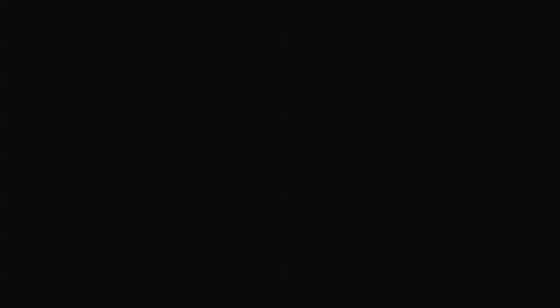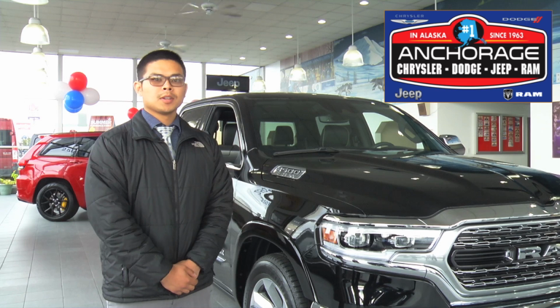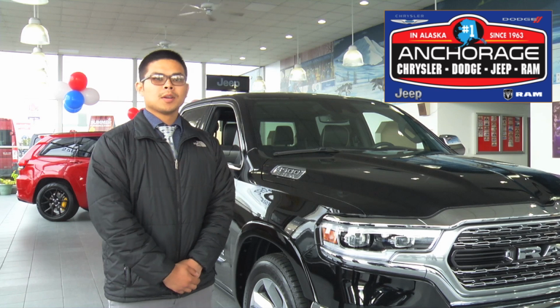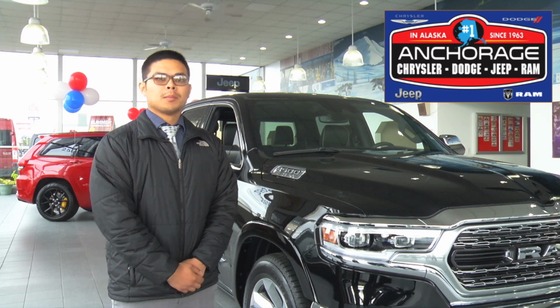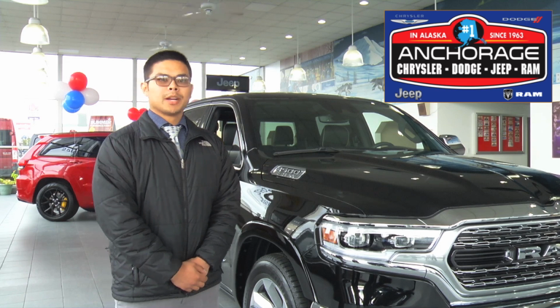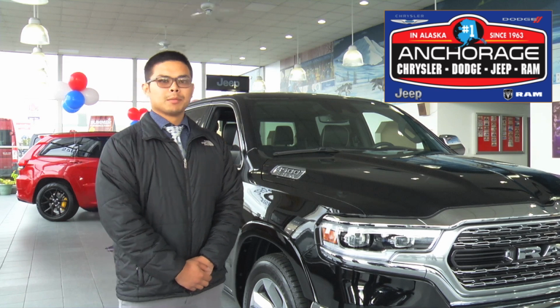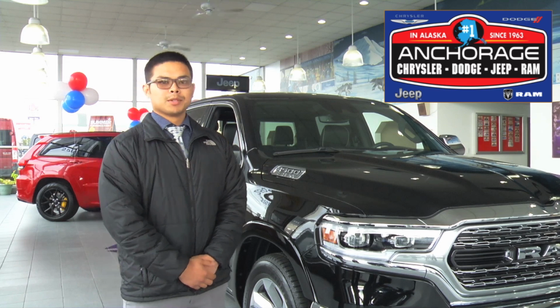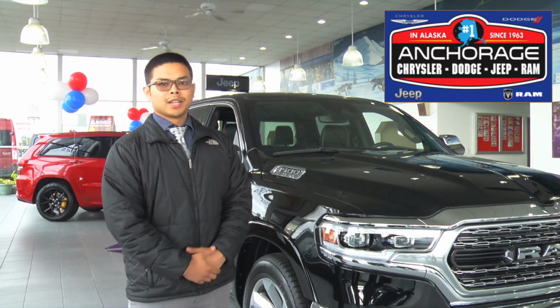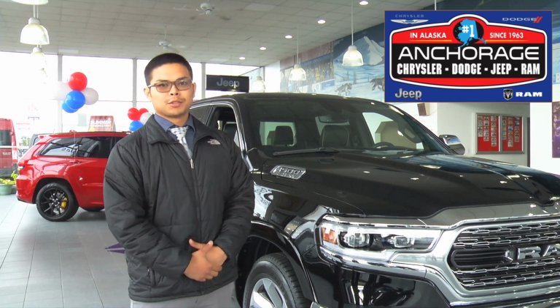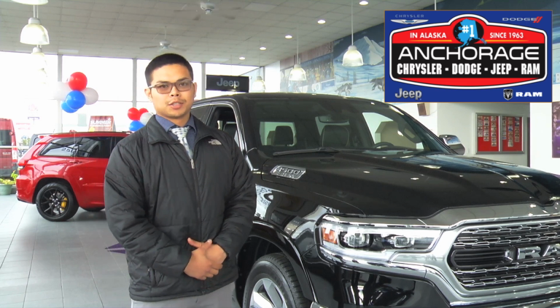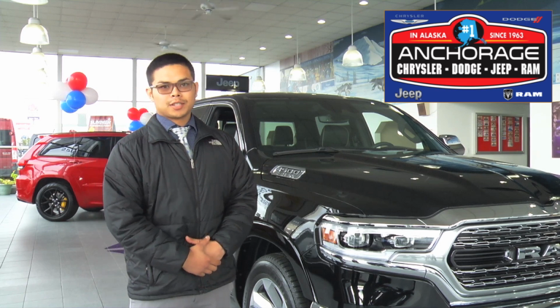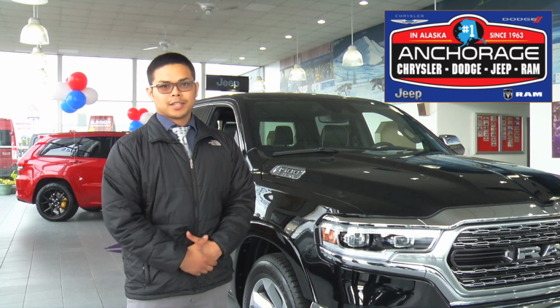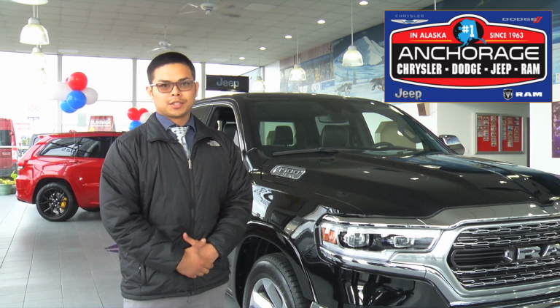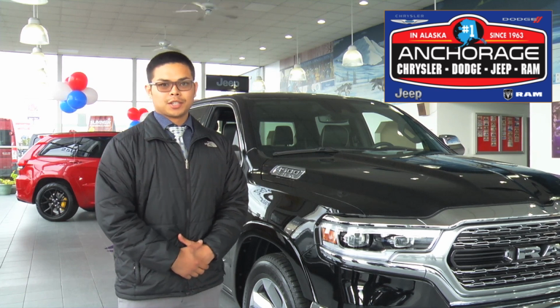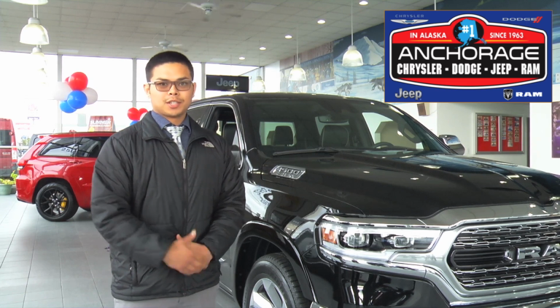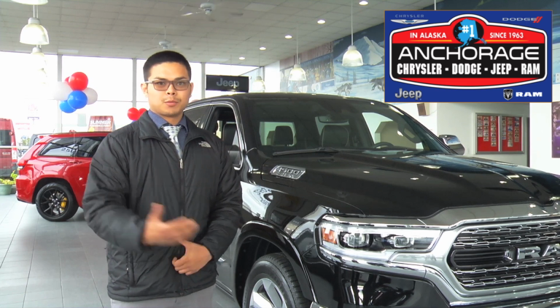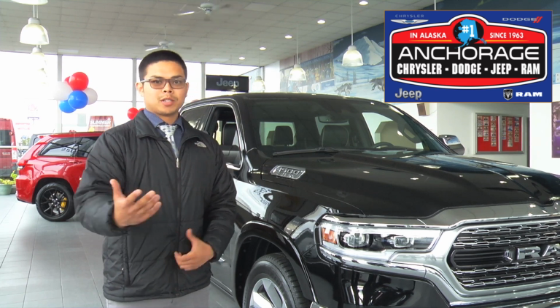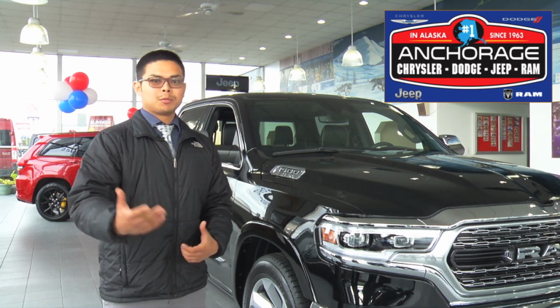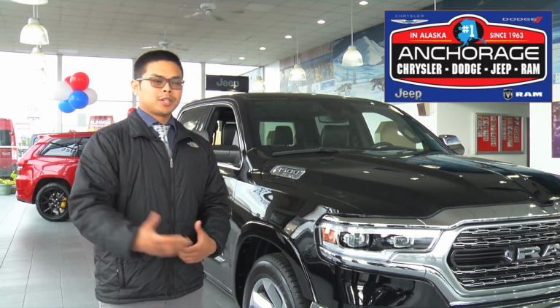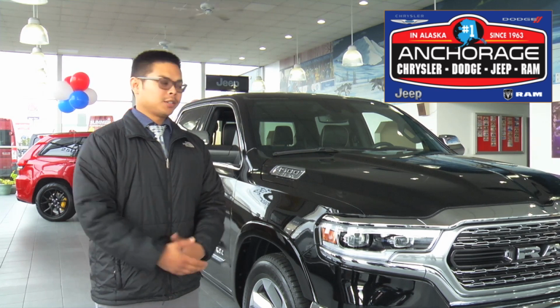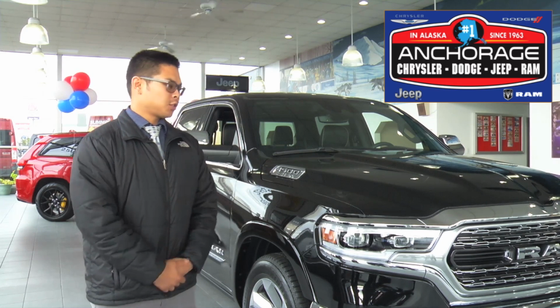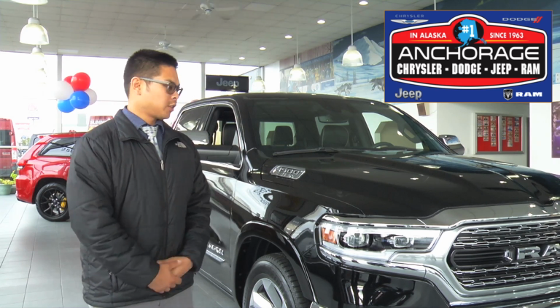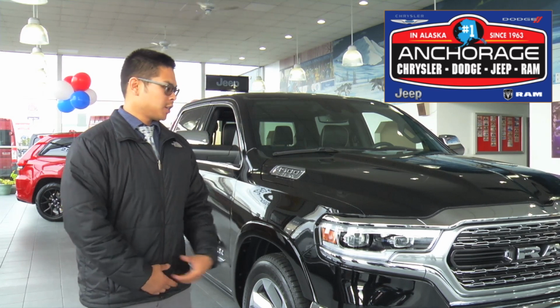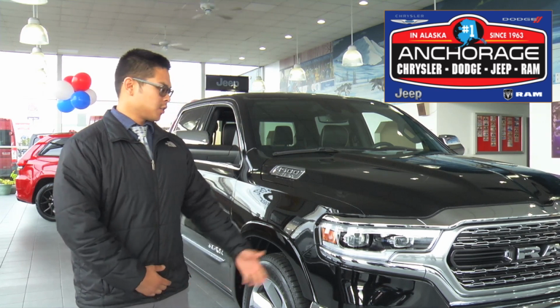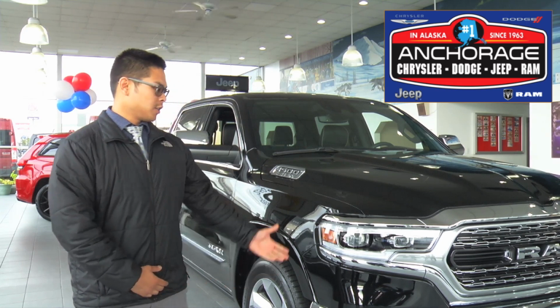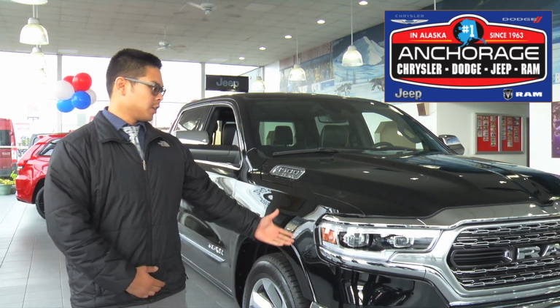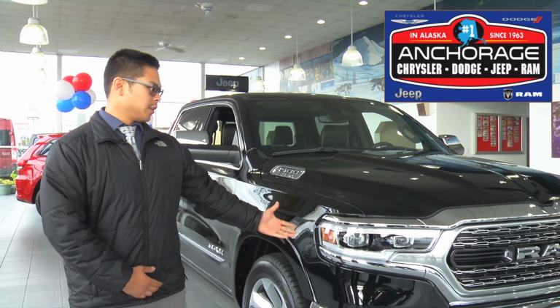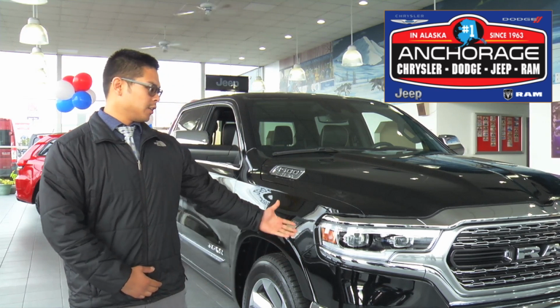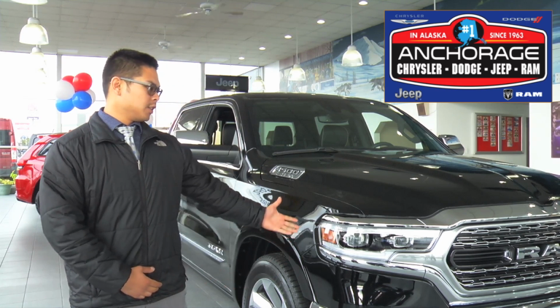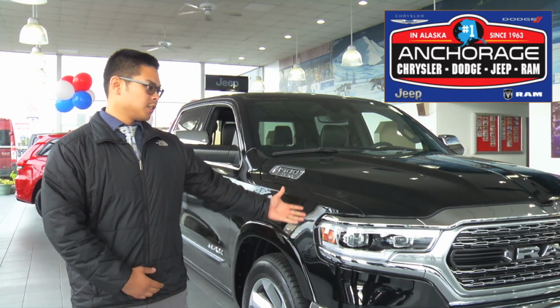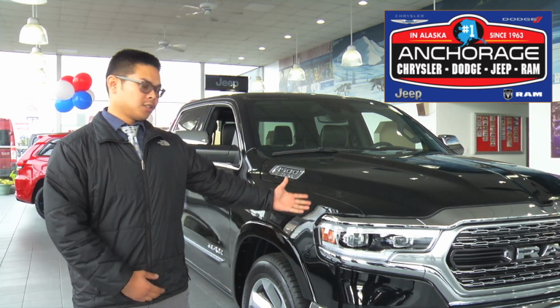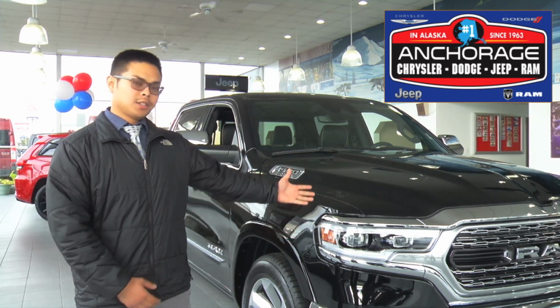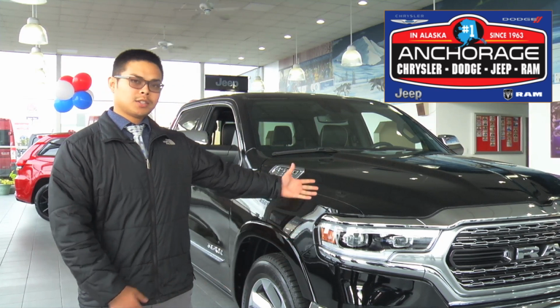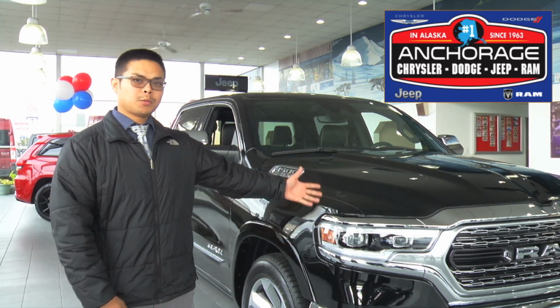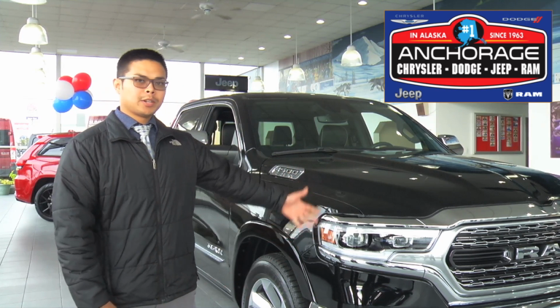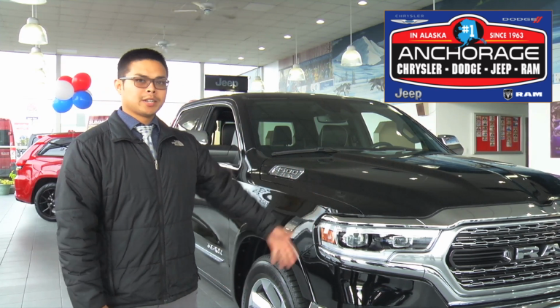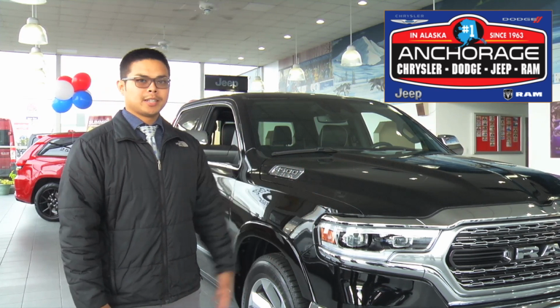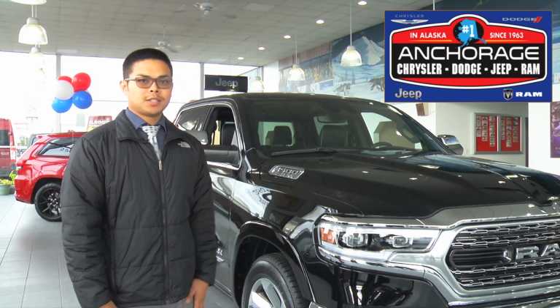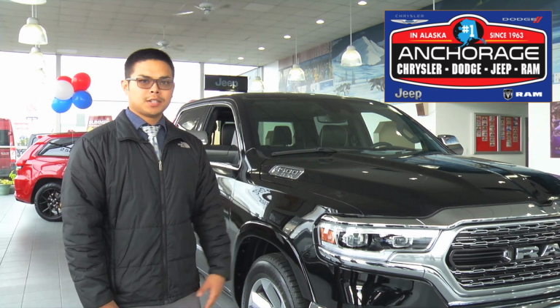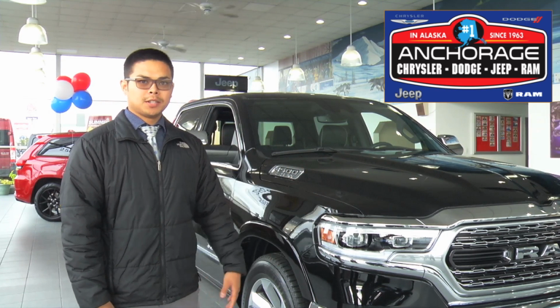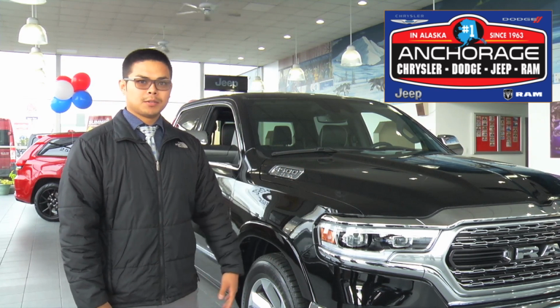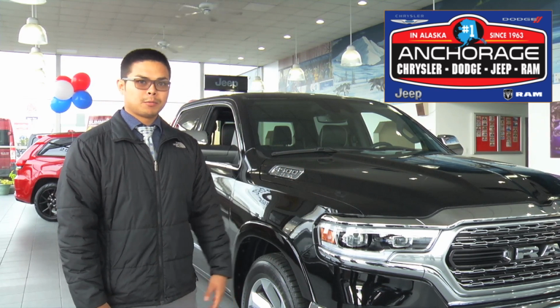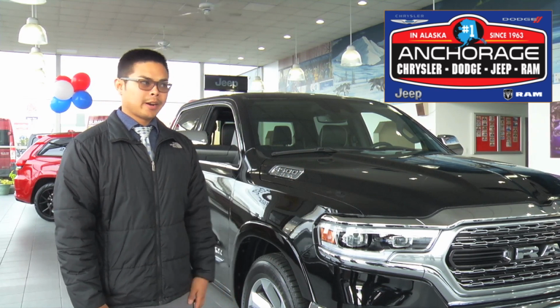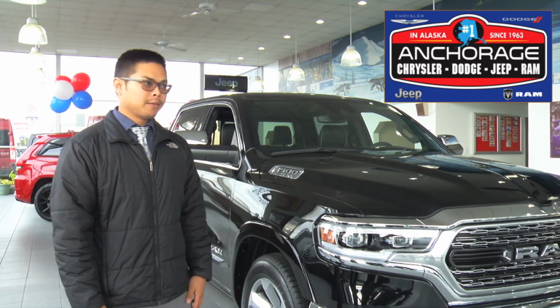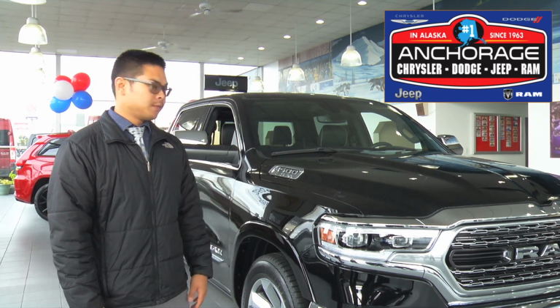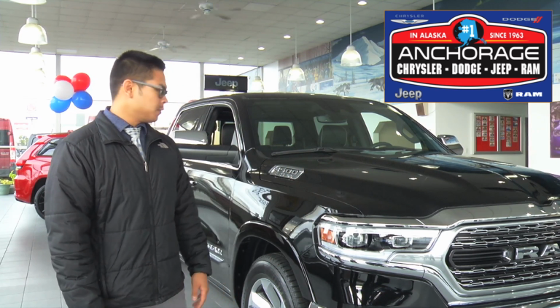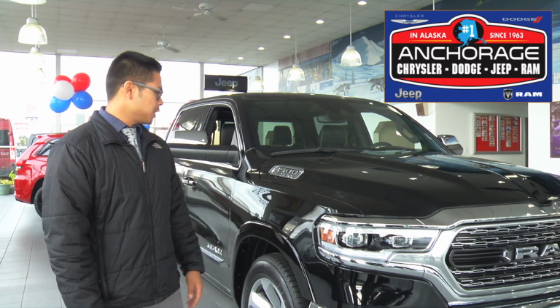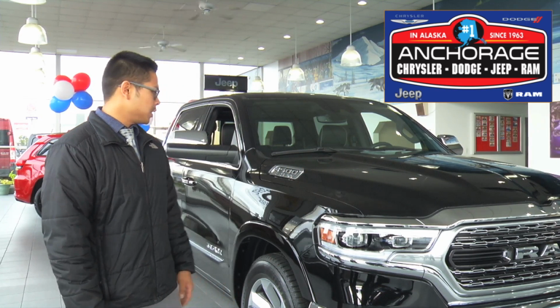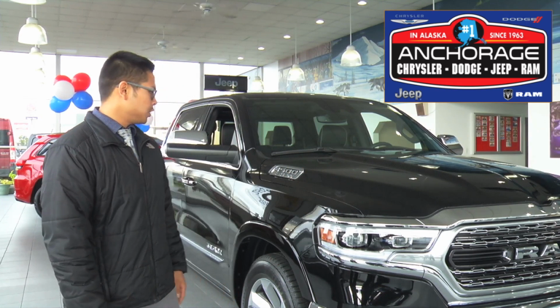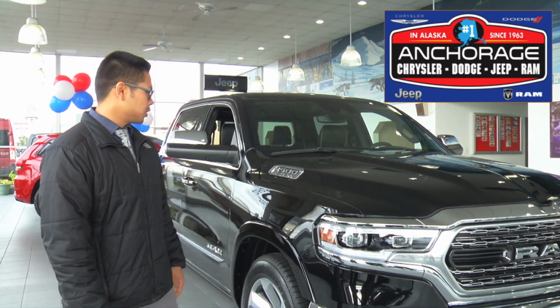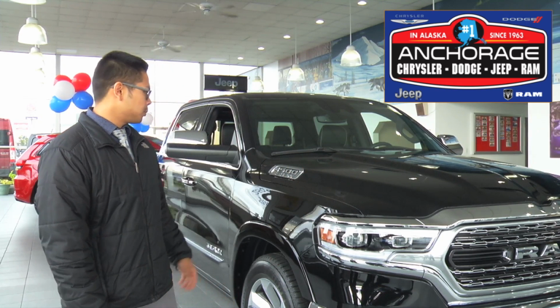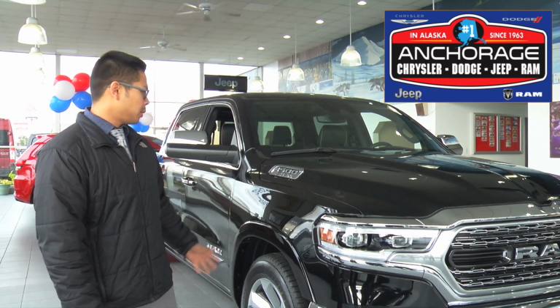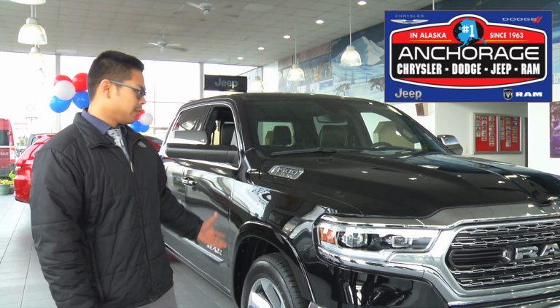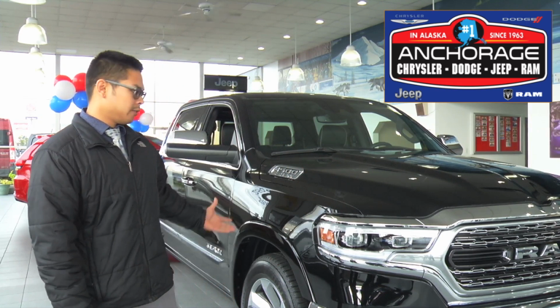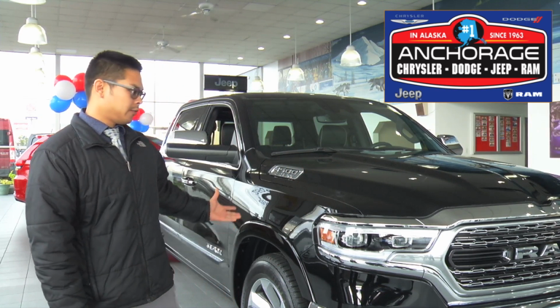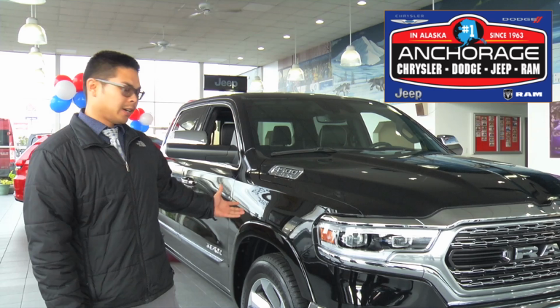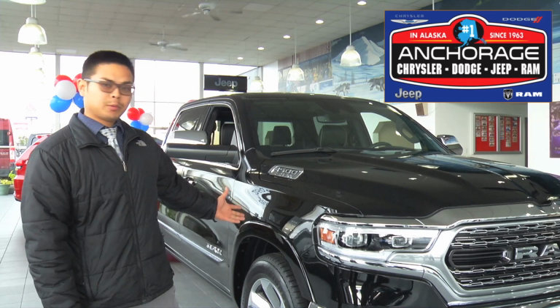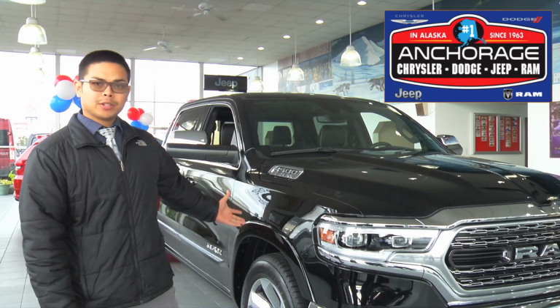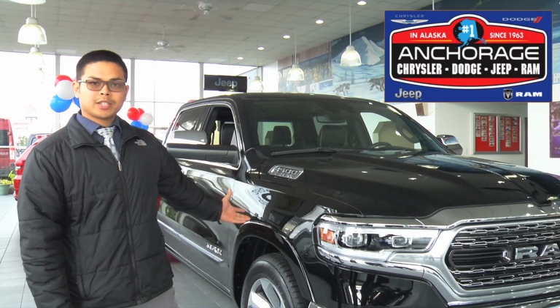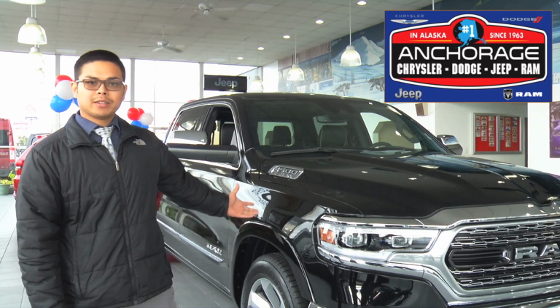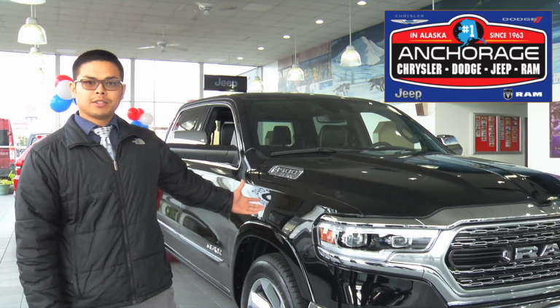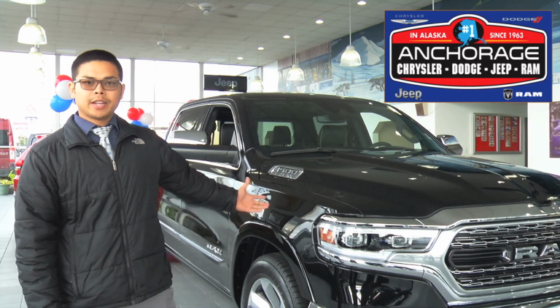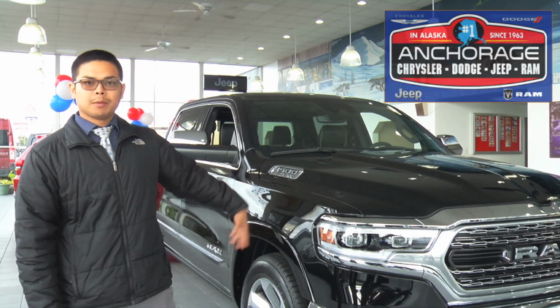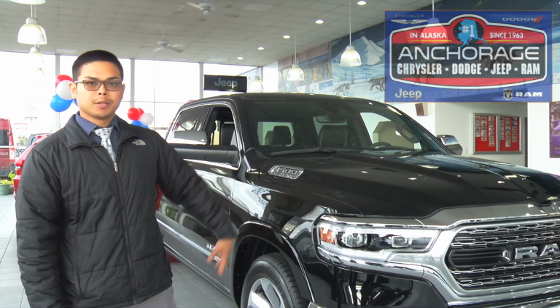My name is Edric Sanchez. Welcome to Anchorage Chrysler, and here is the 2019 Ram 1500 5.7 Hemi.